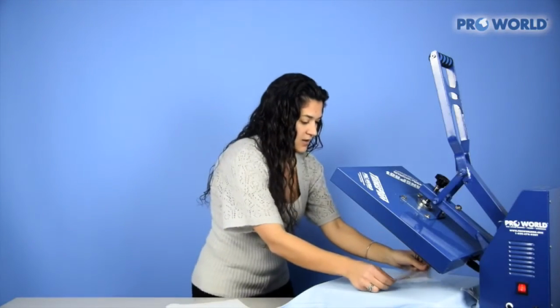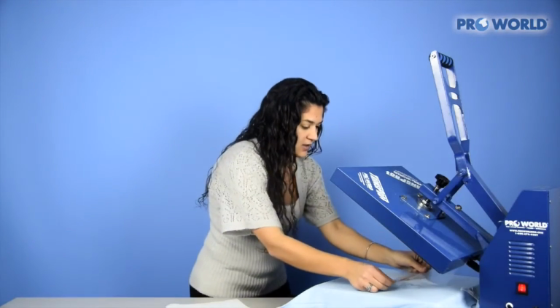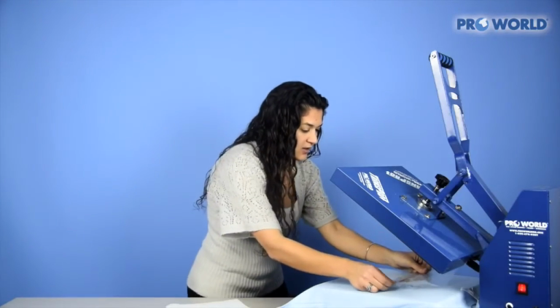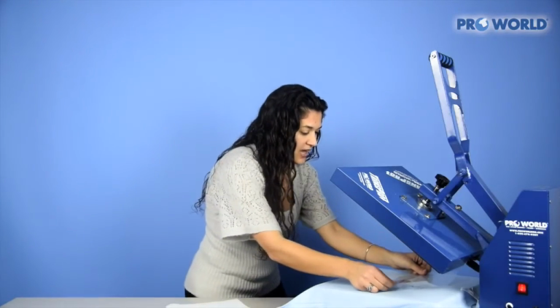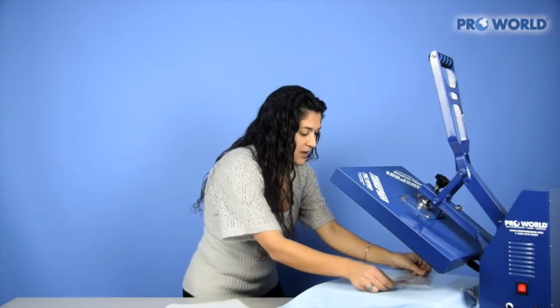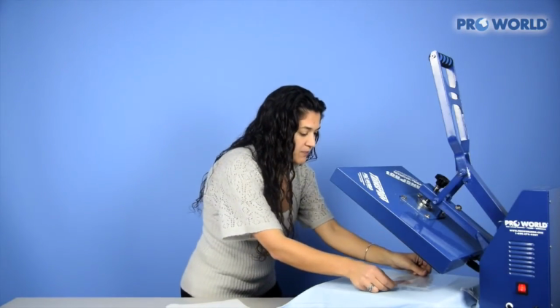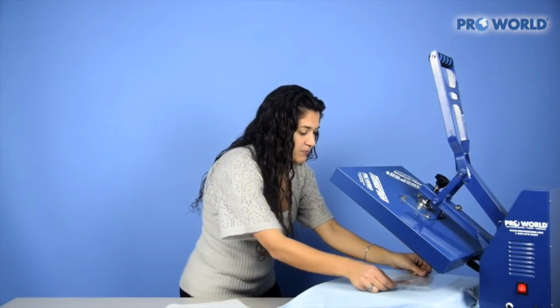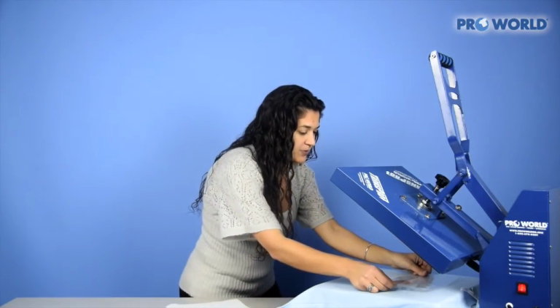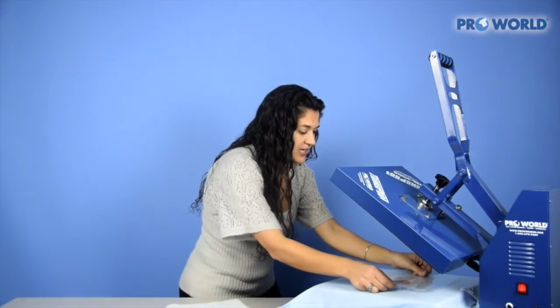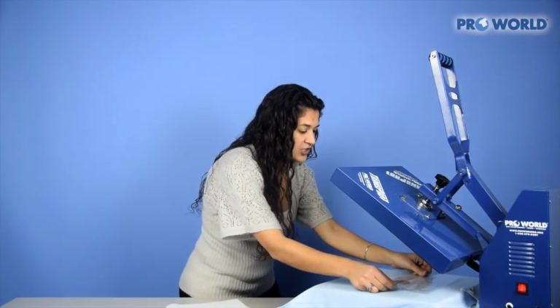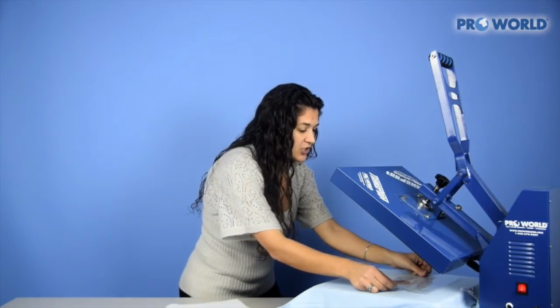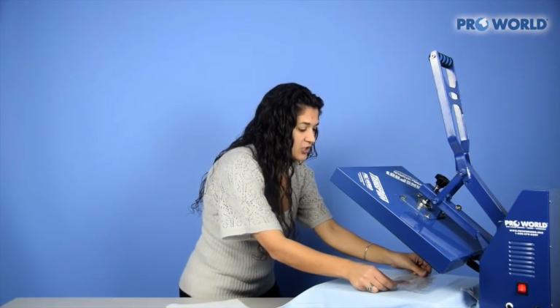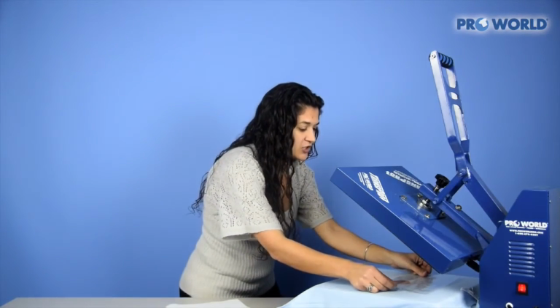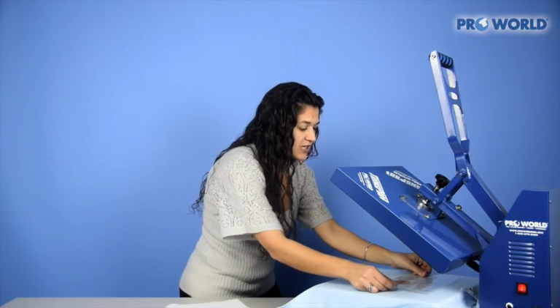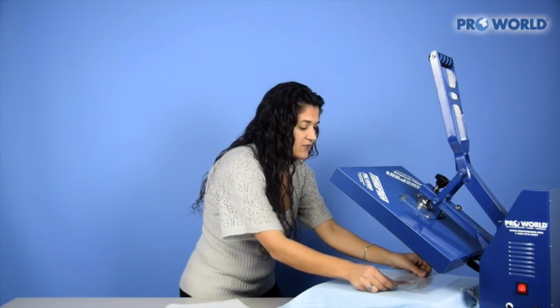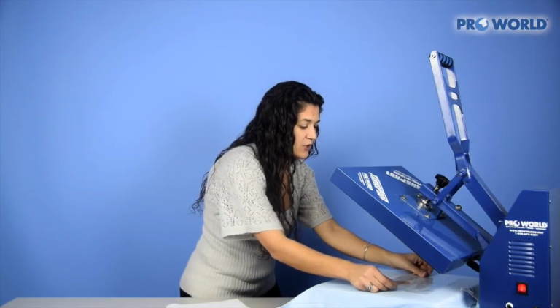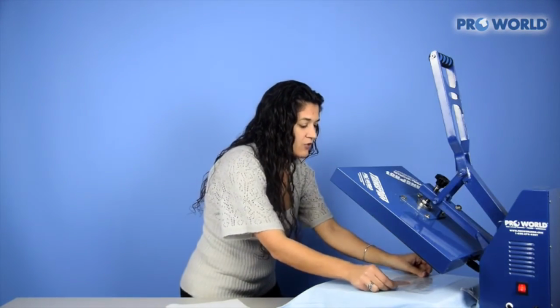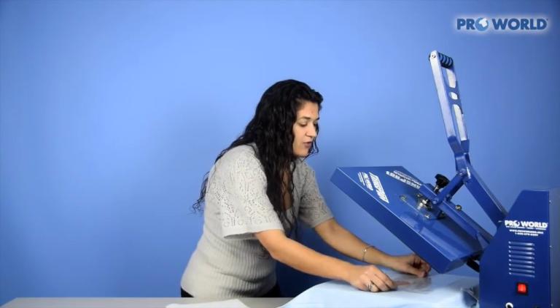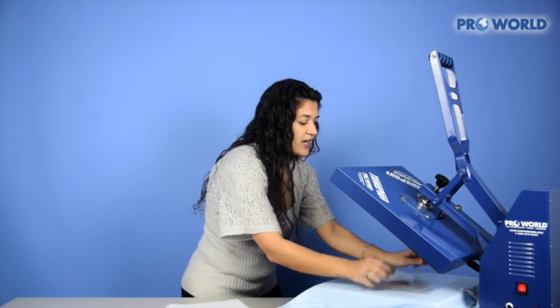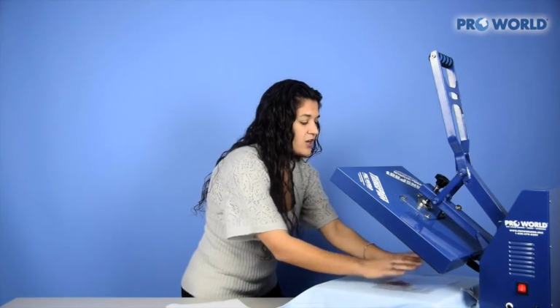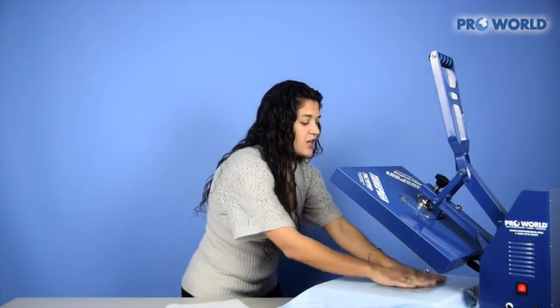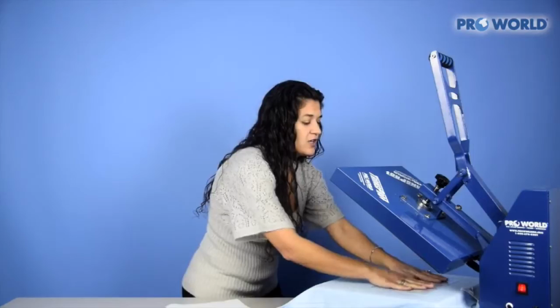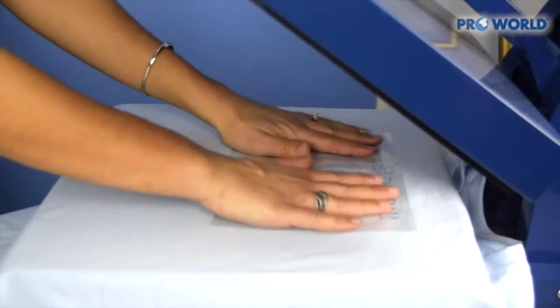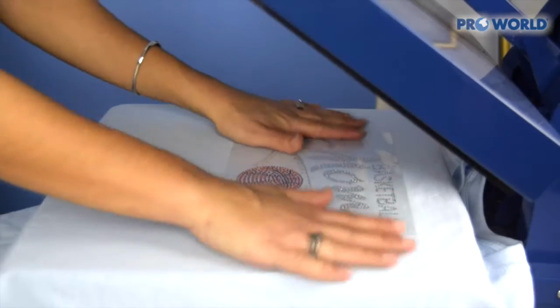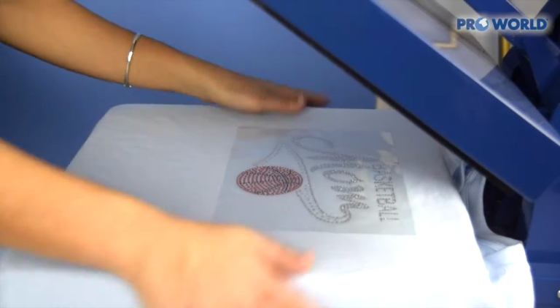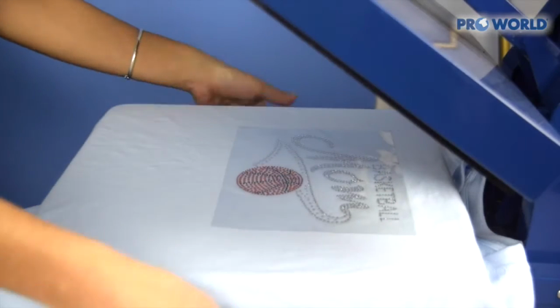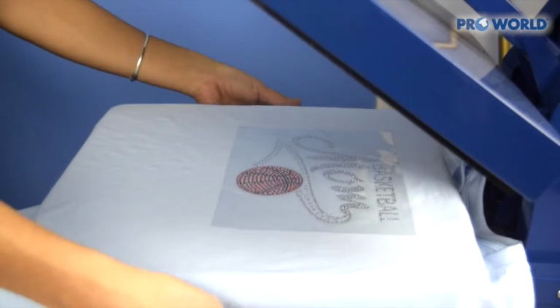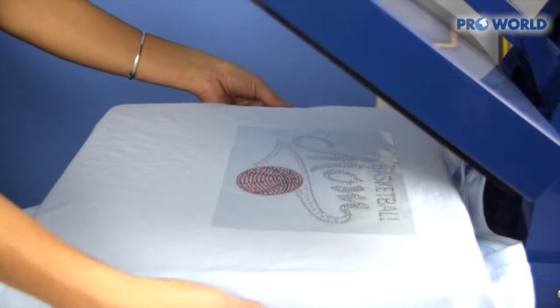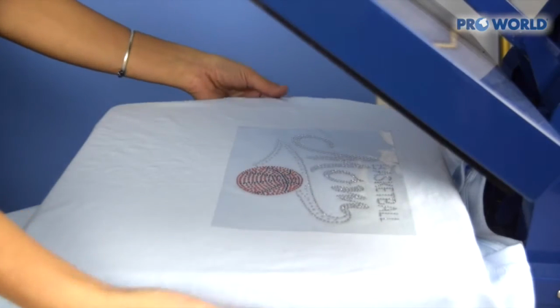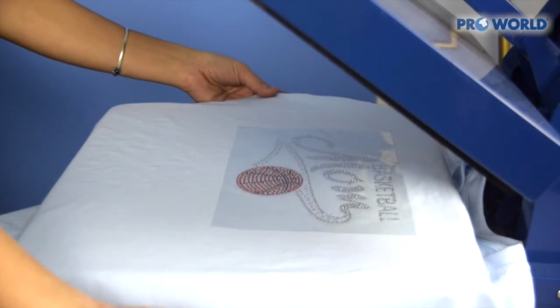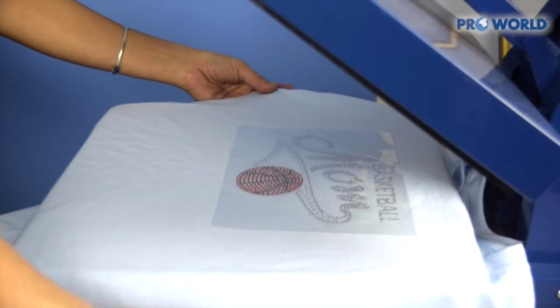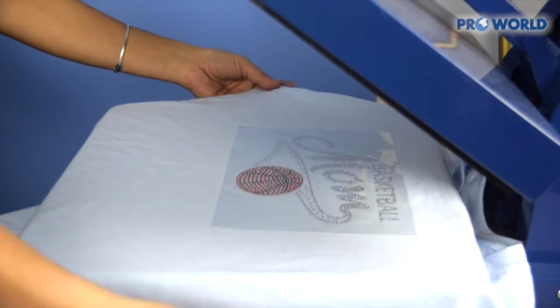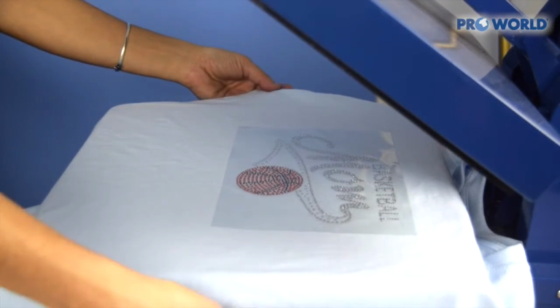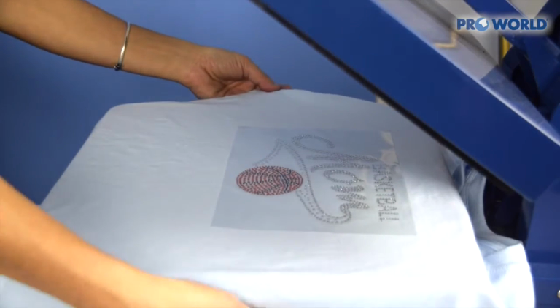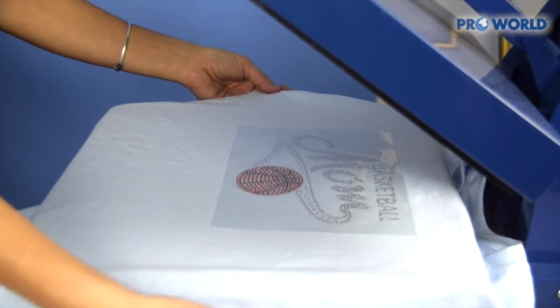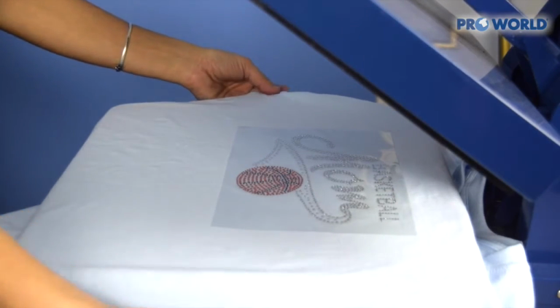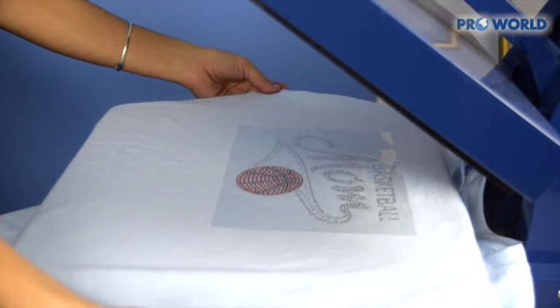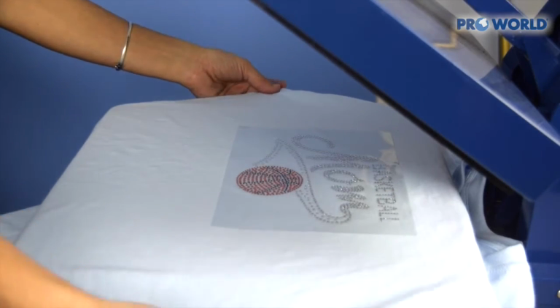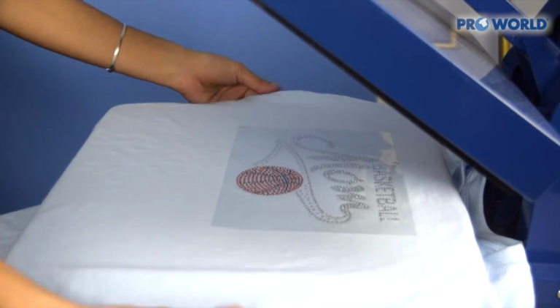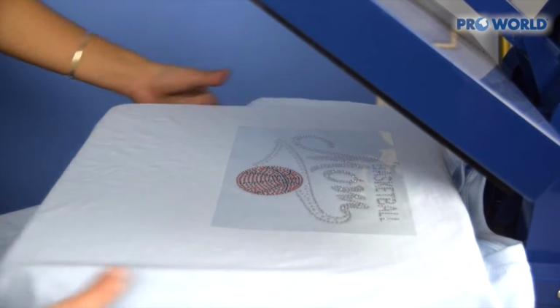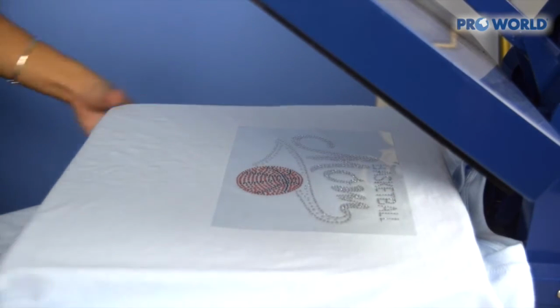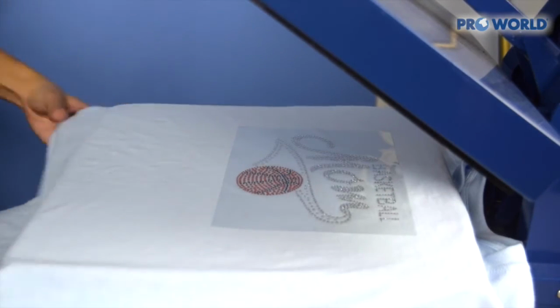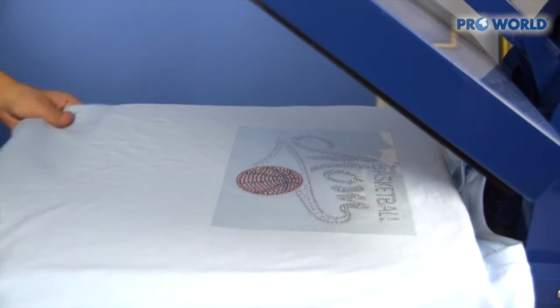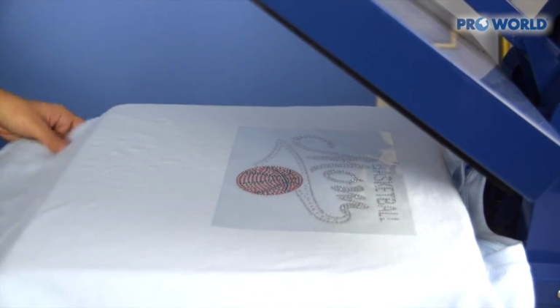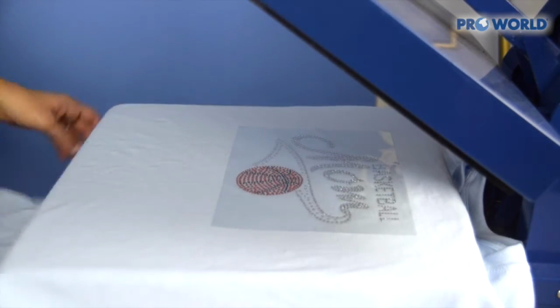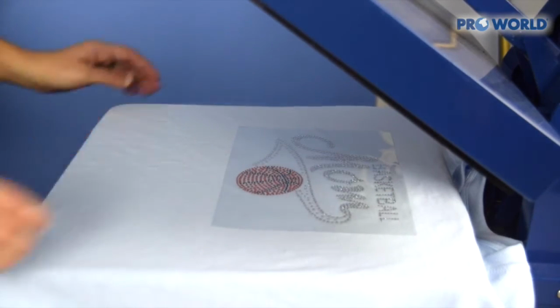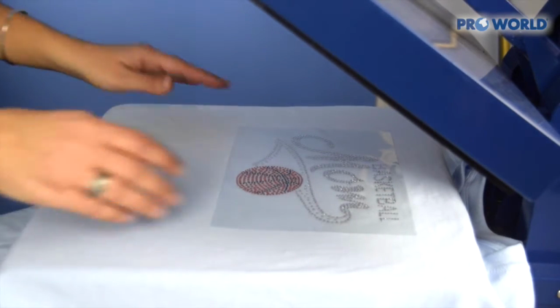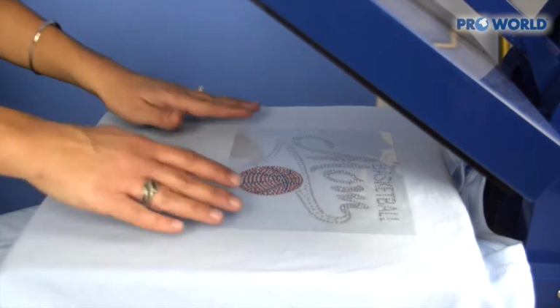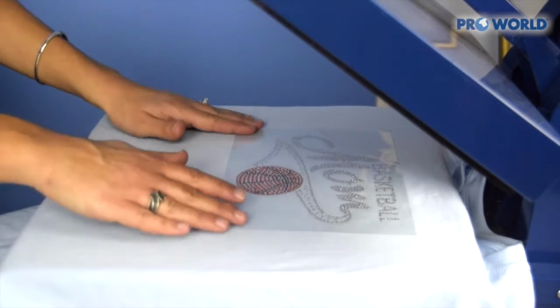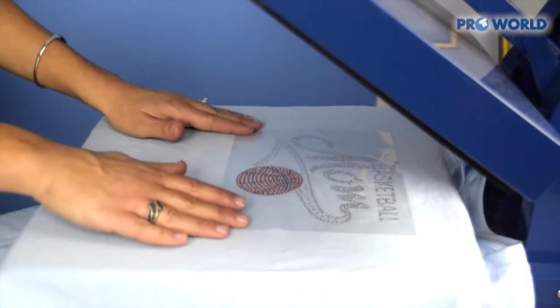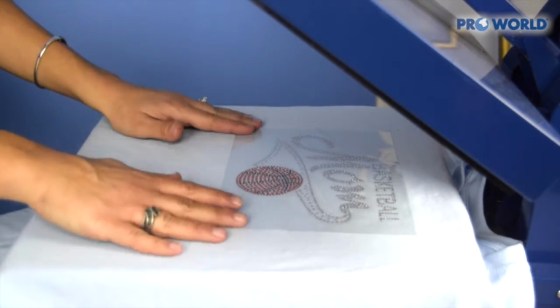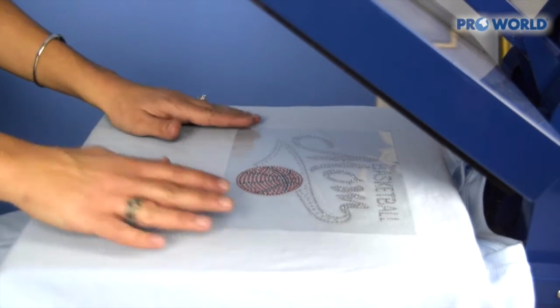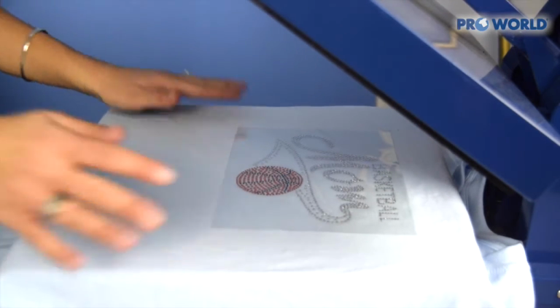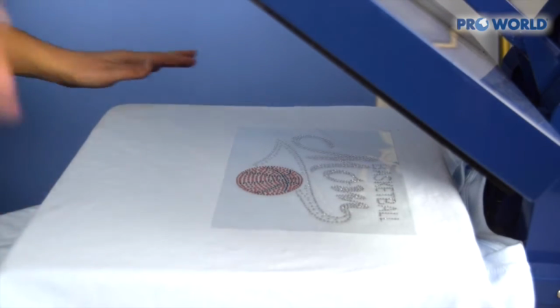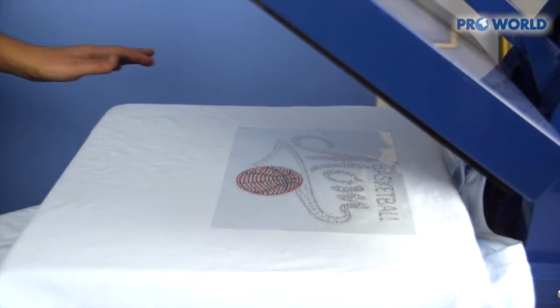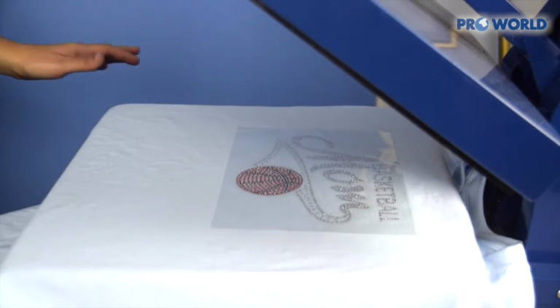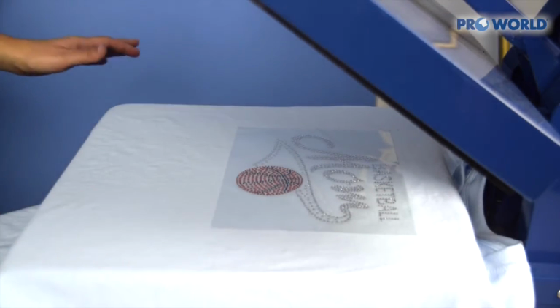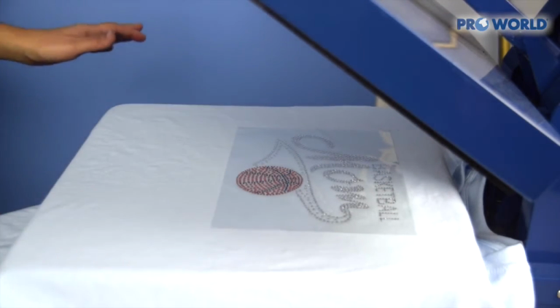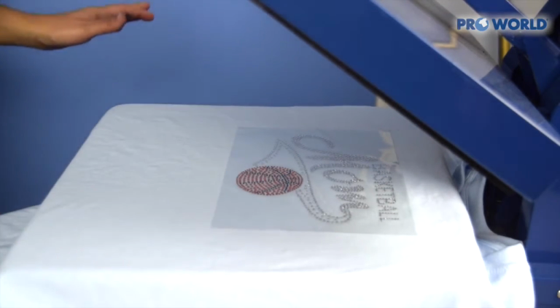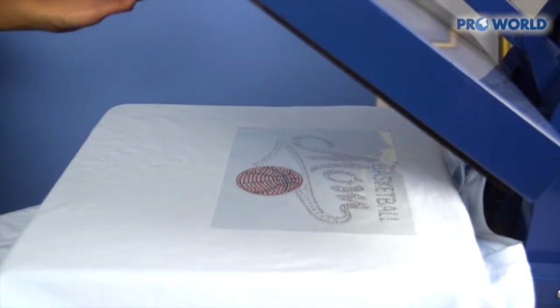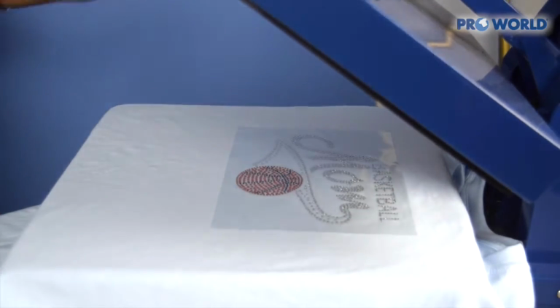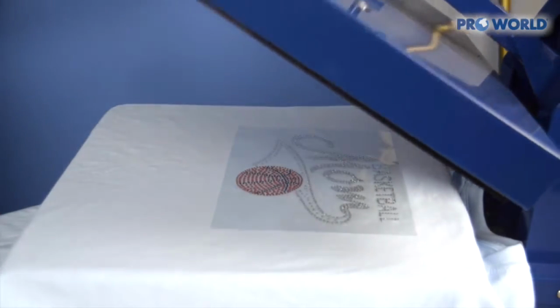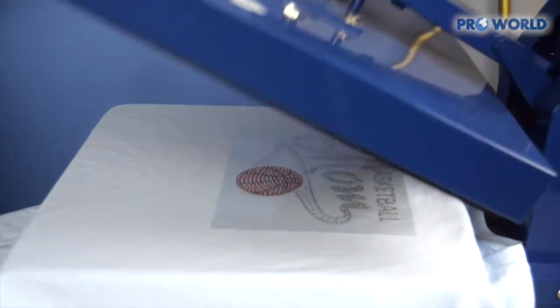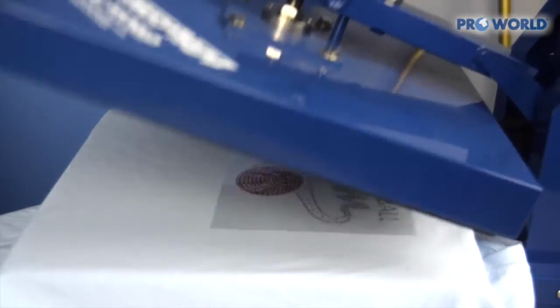Place your transfer right on the shirt, line it up, and press your garment.